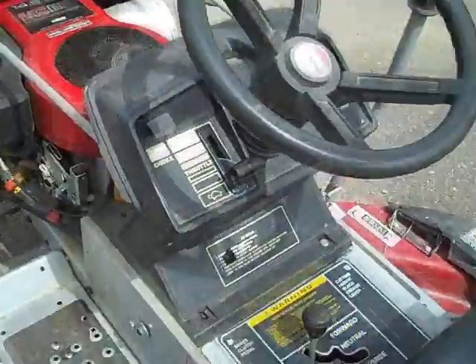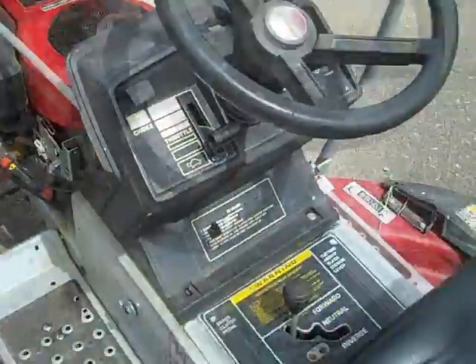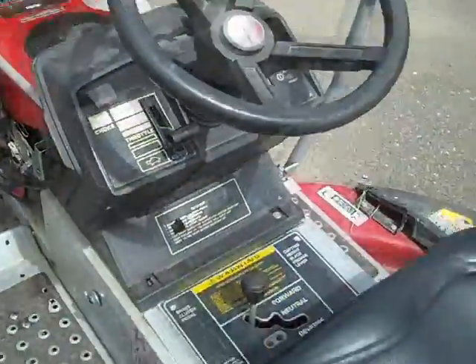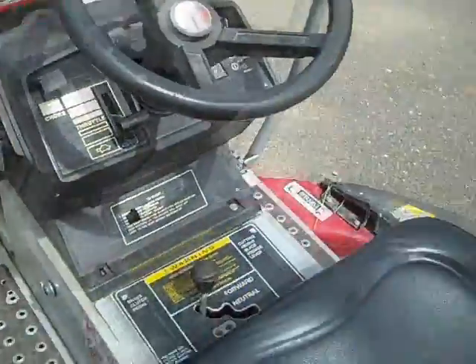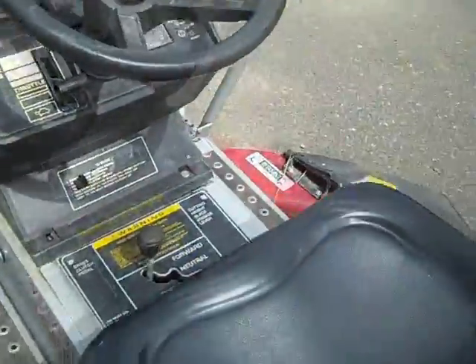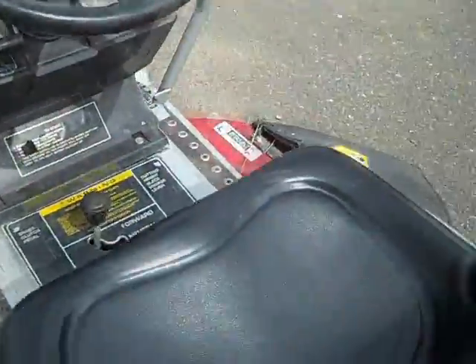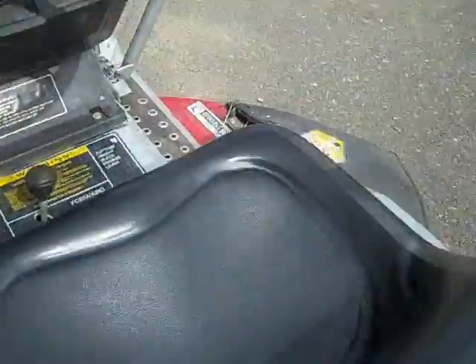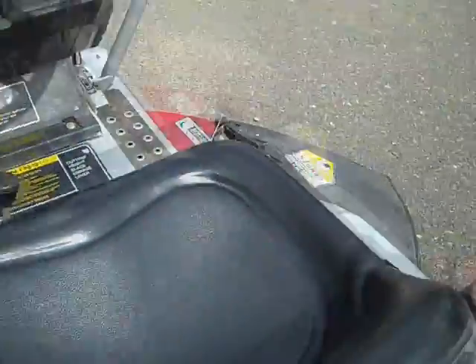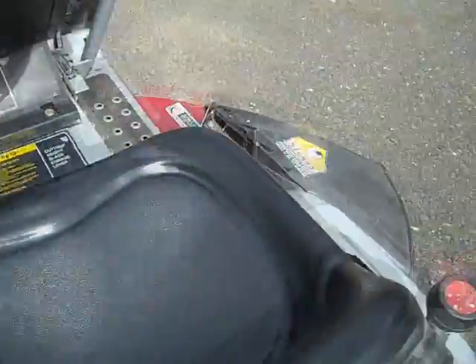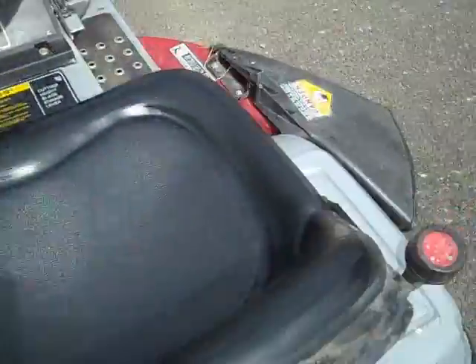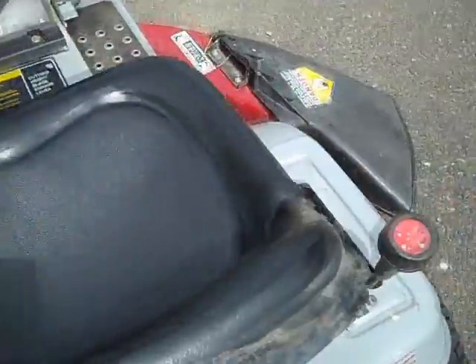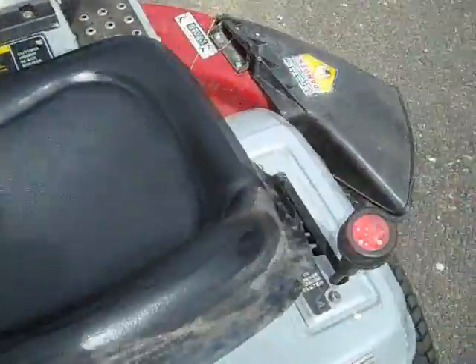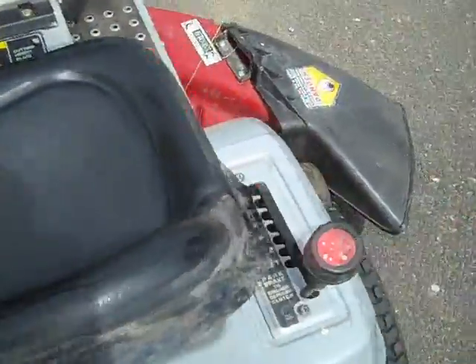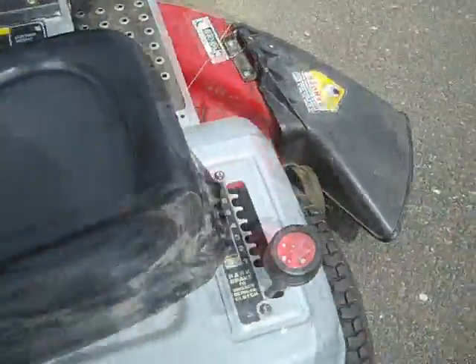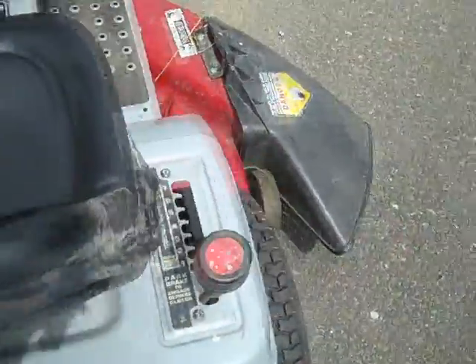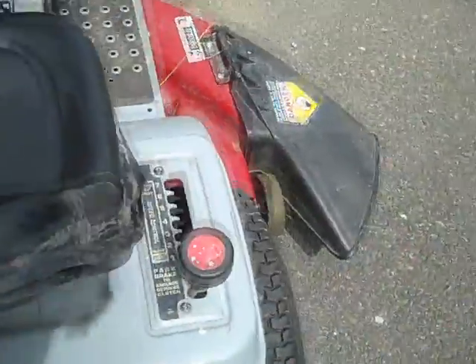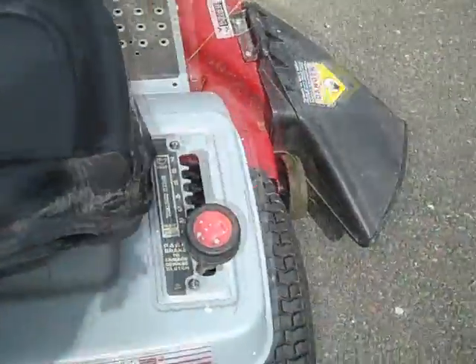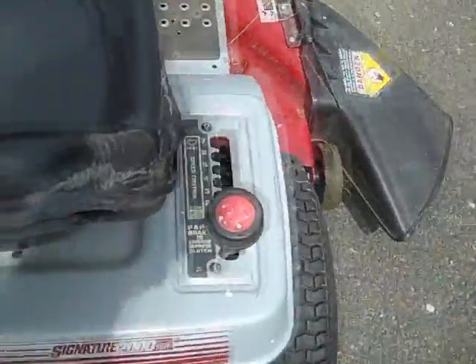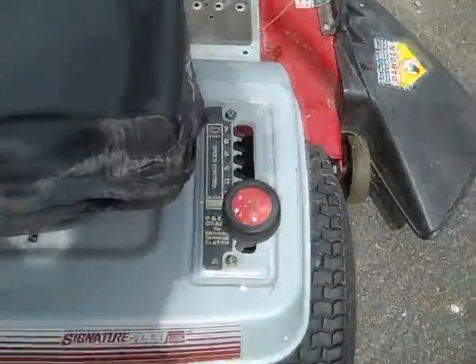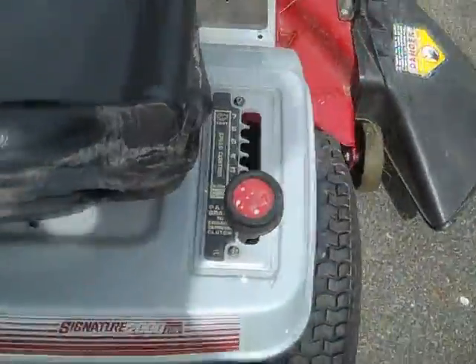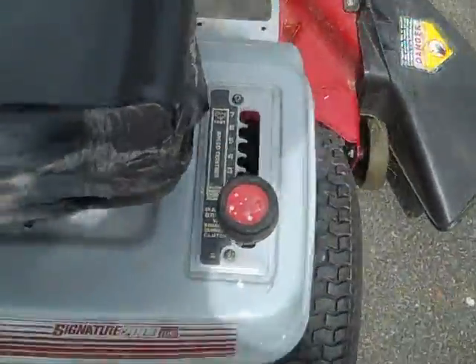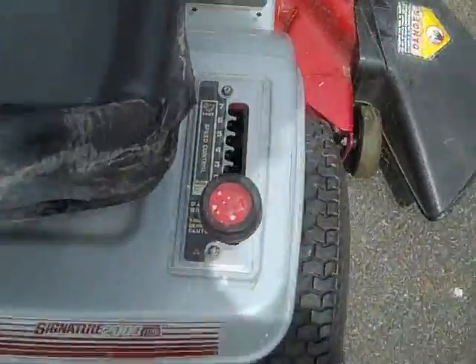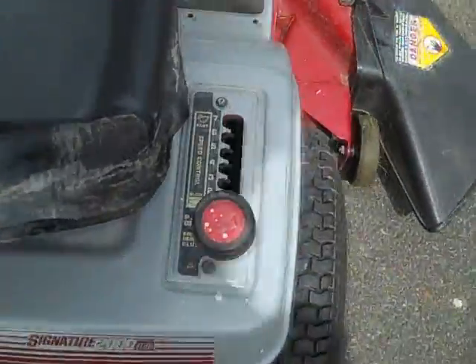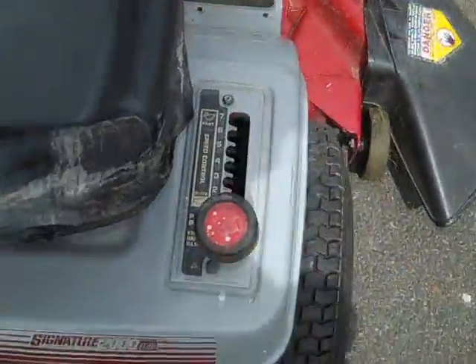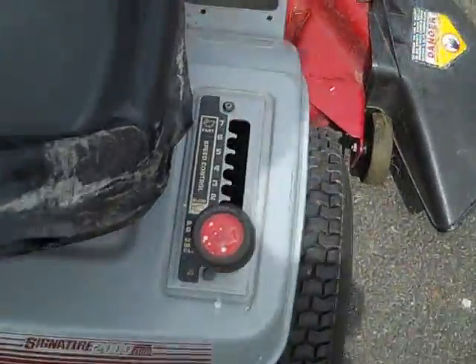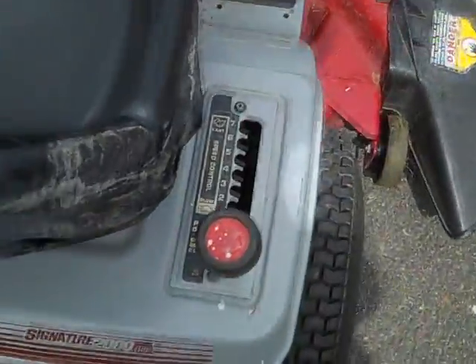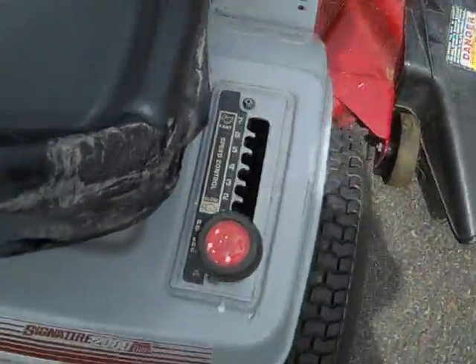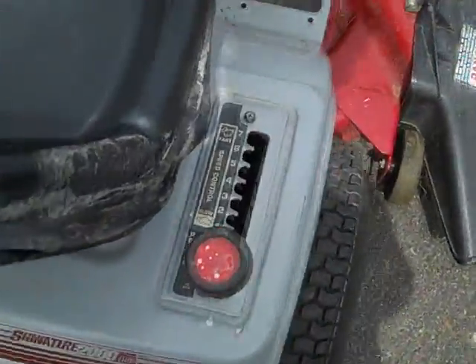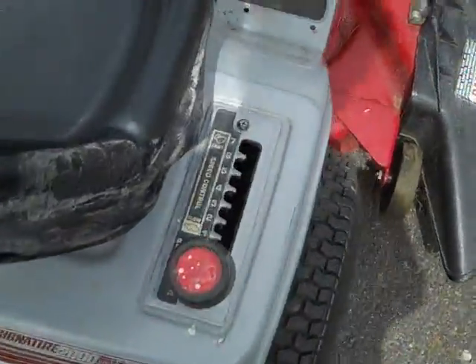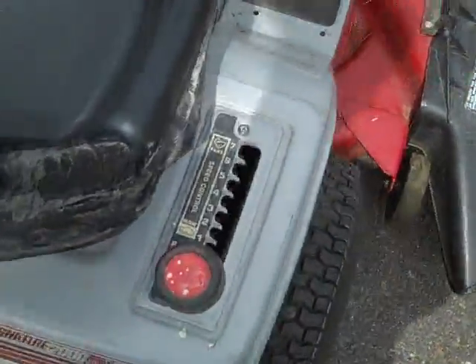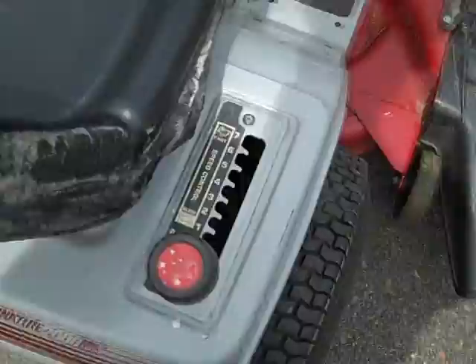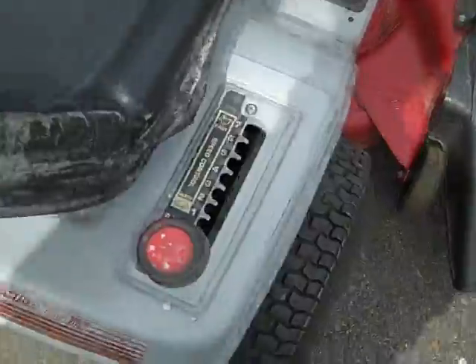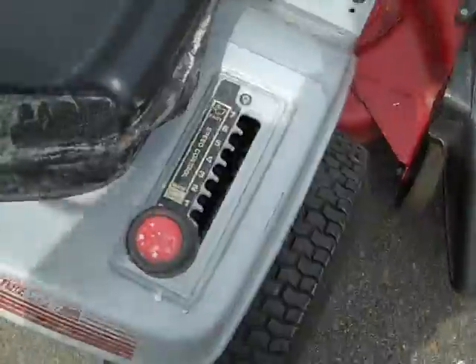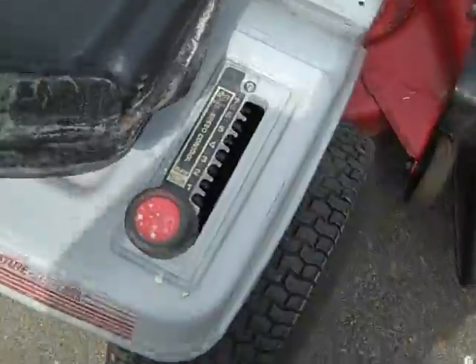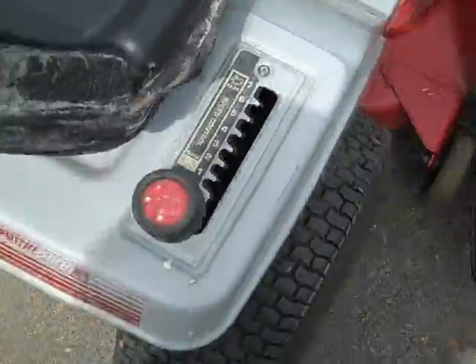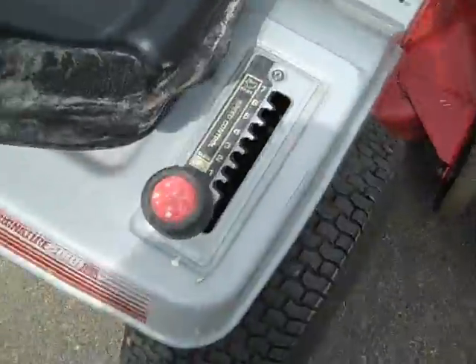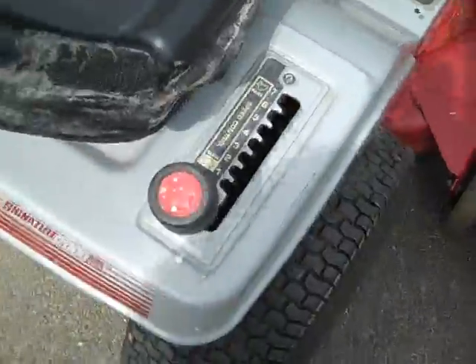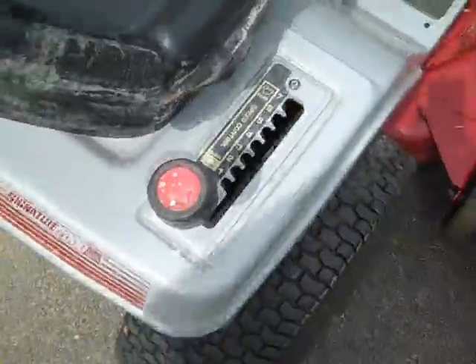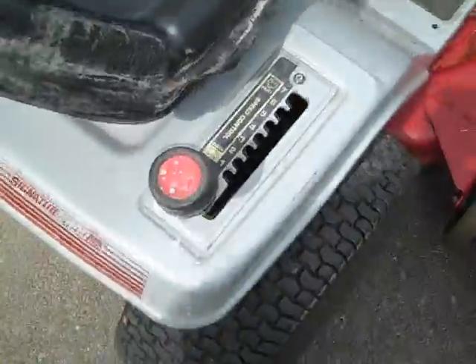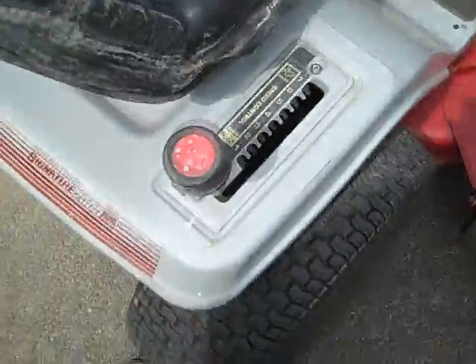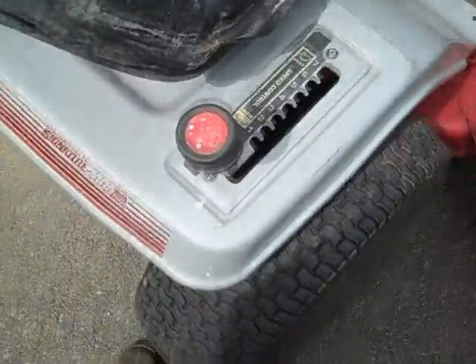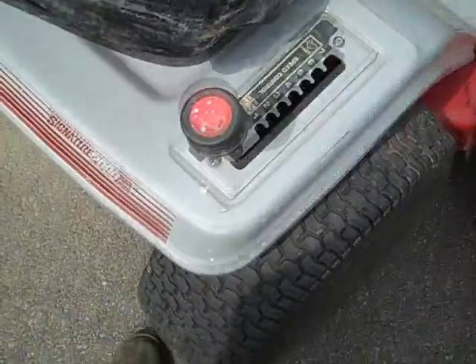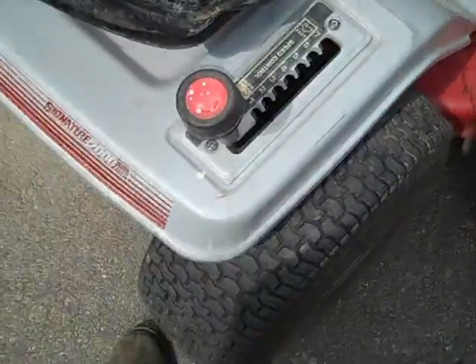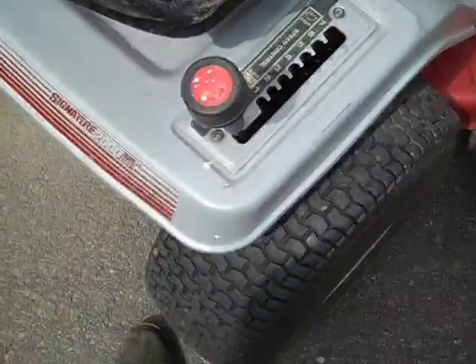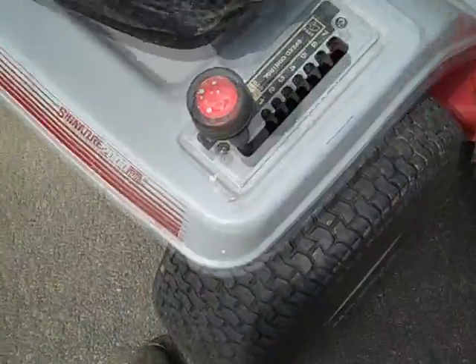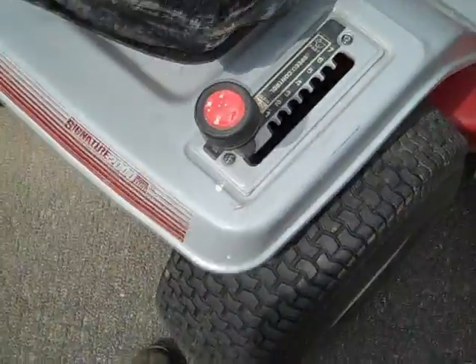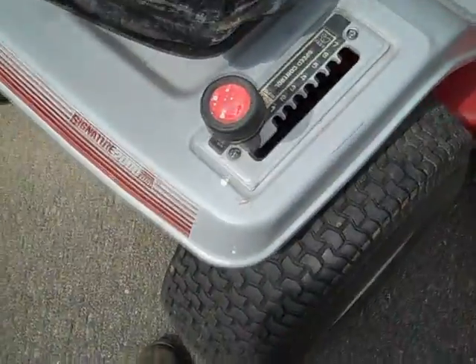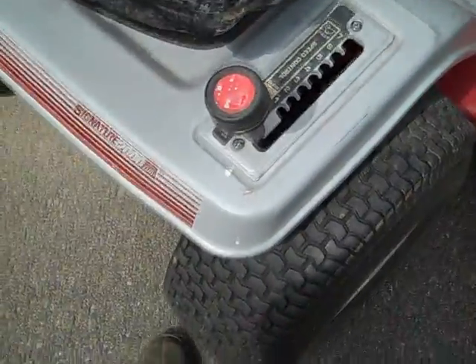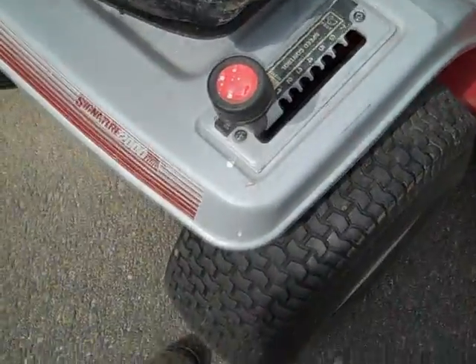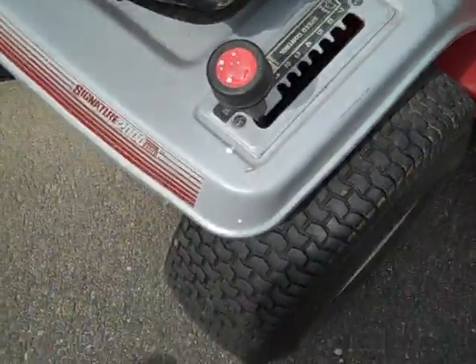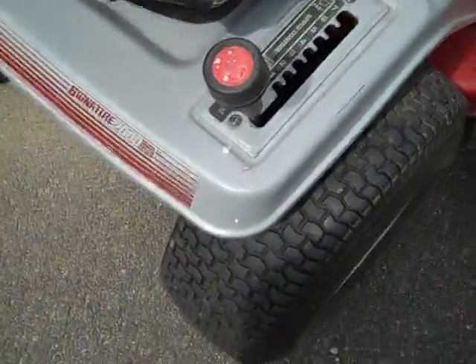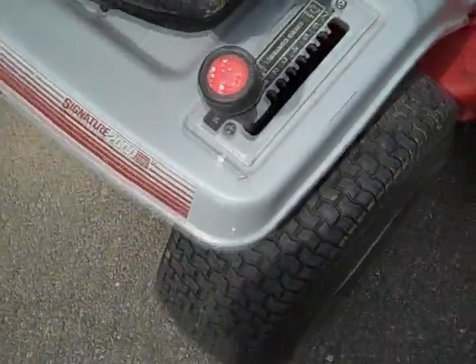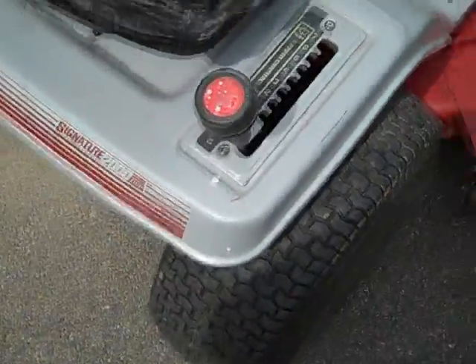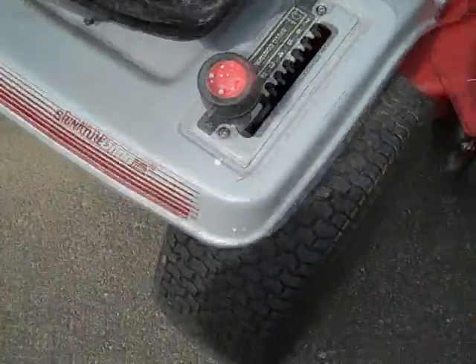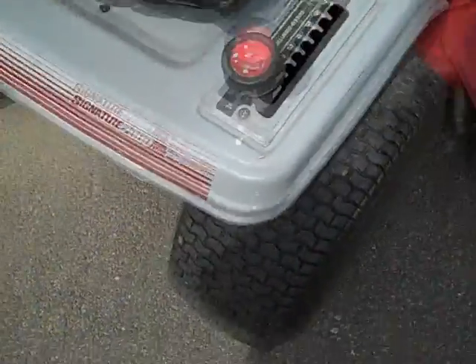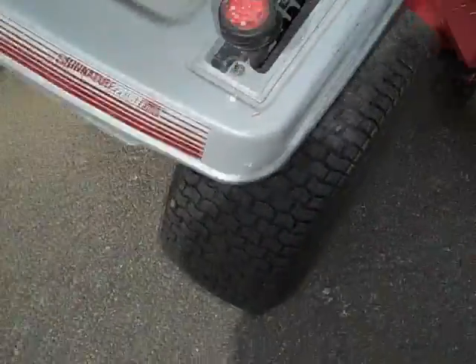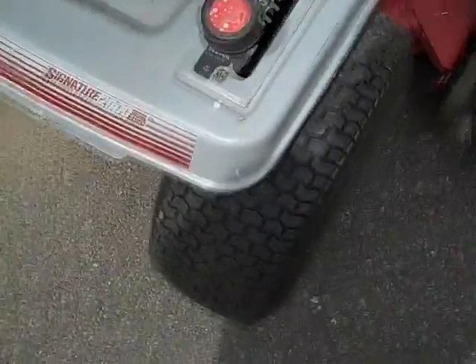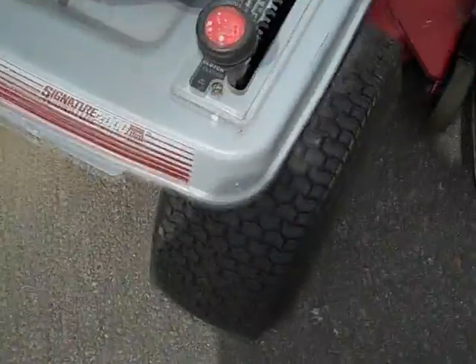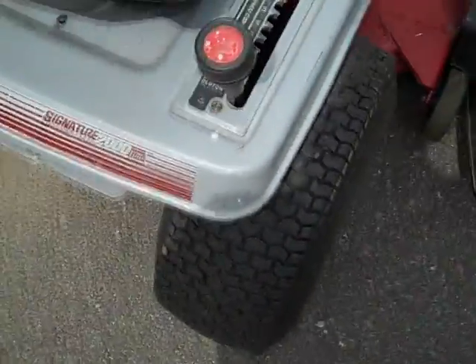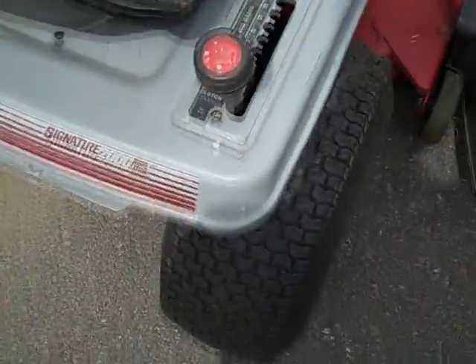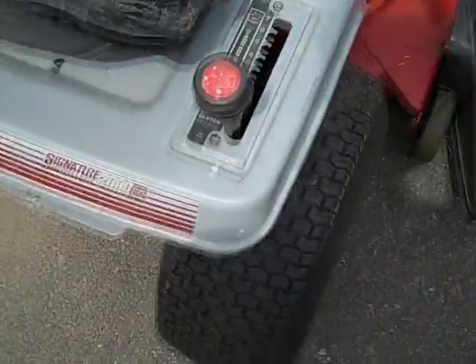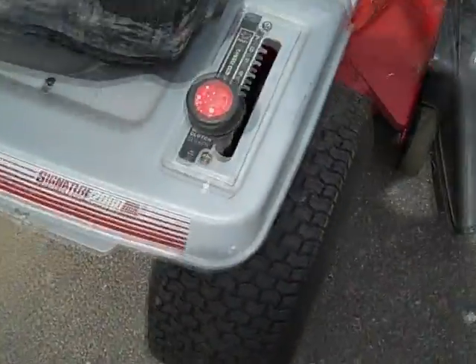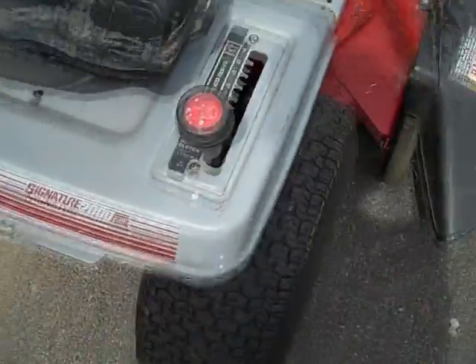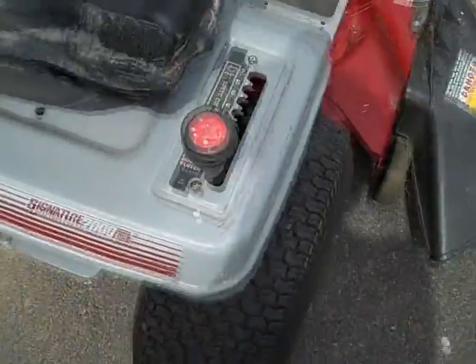MTD's 7-speed transmatic transaxle — 7 speeds forward, 7 speeds reverse.